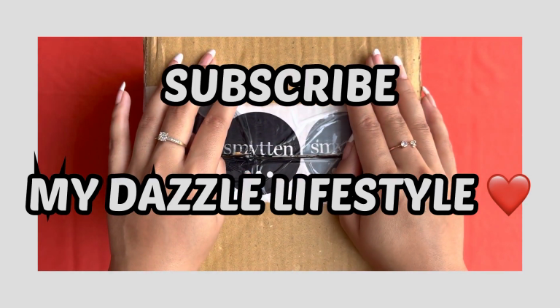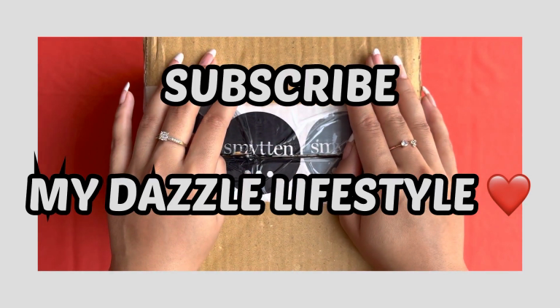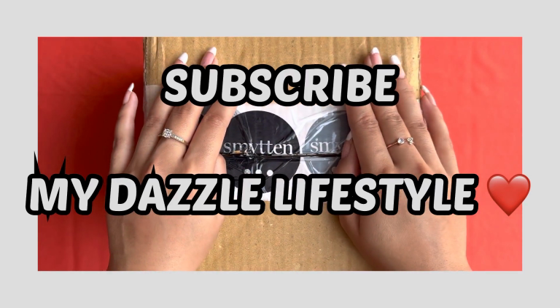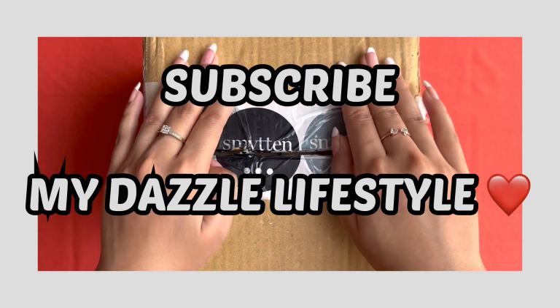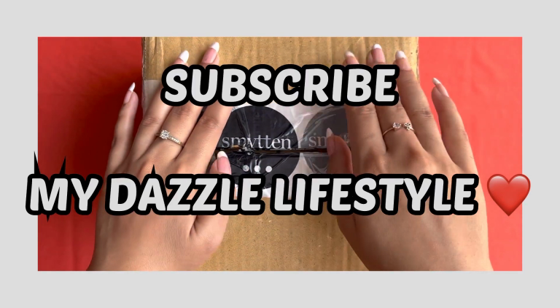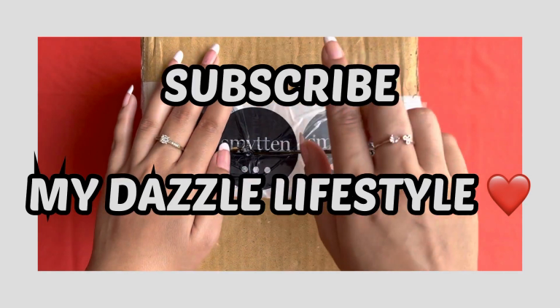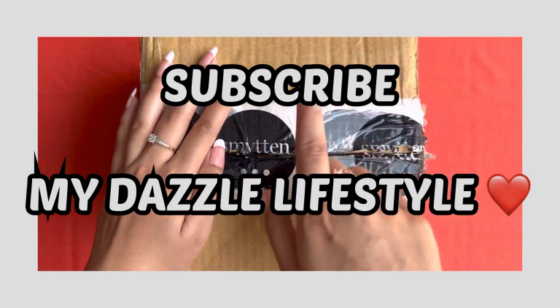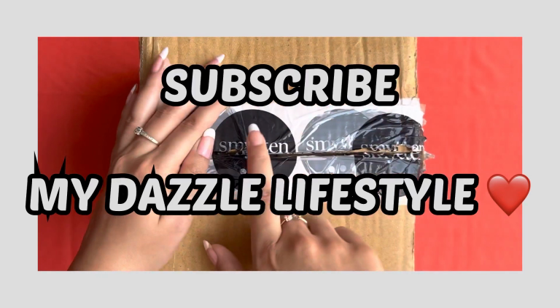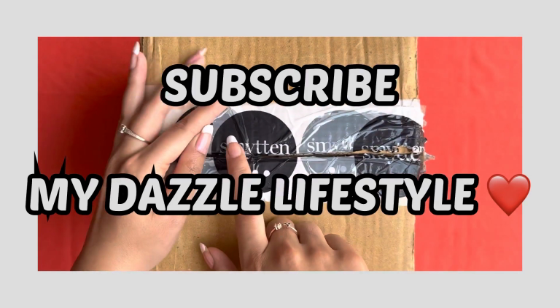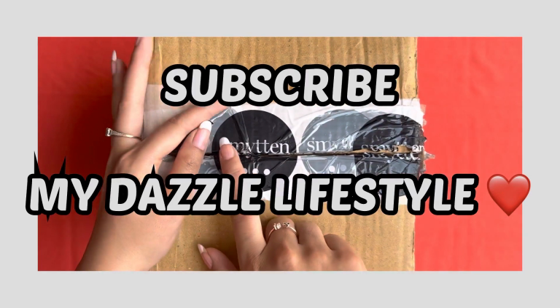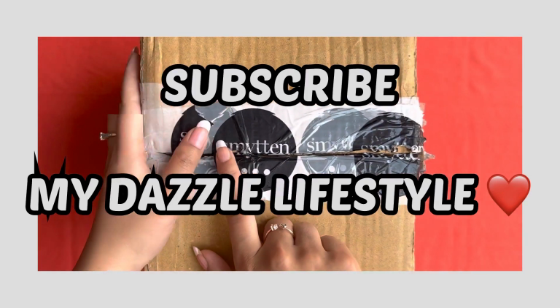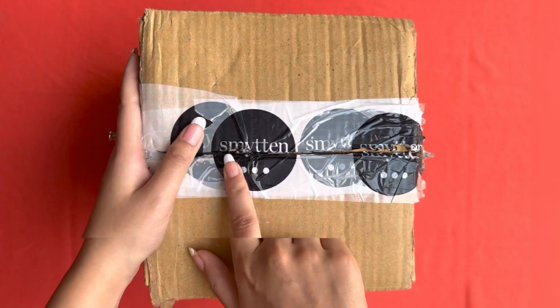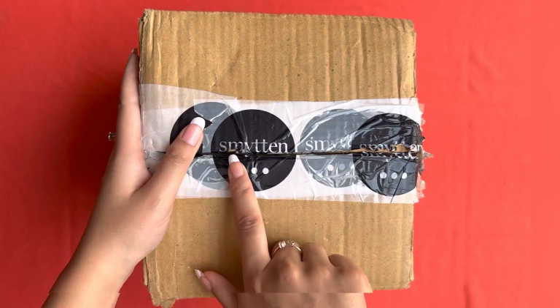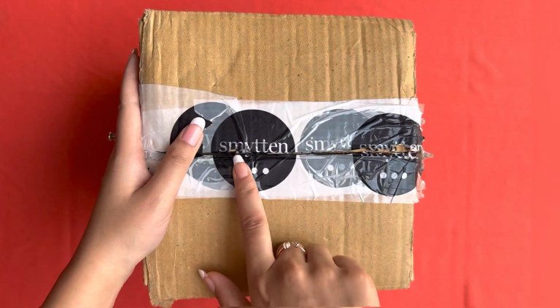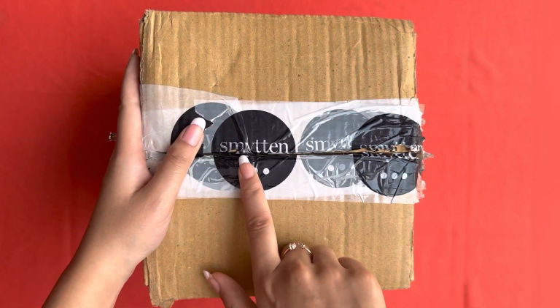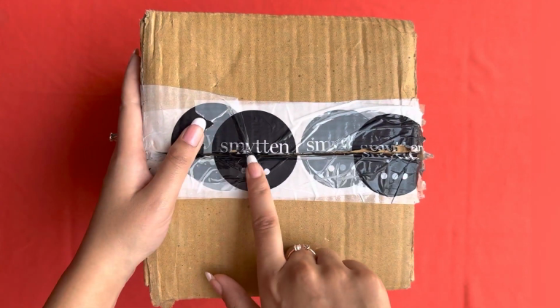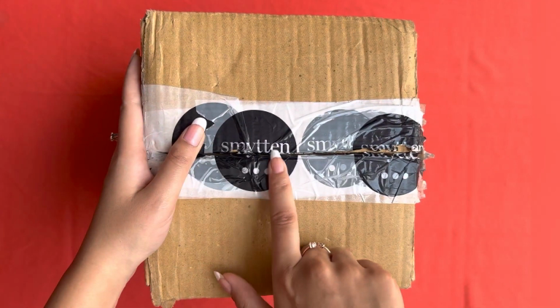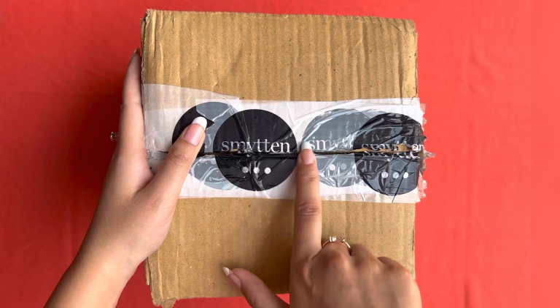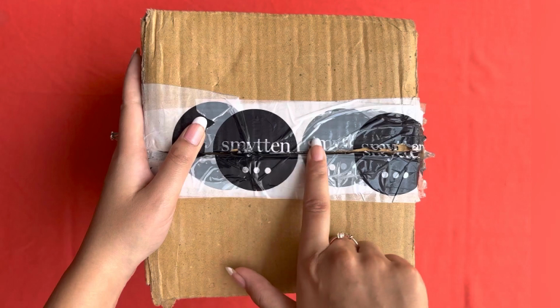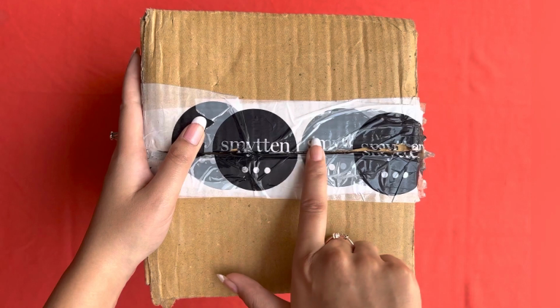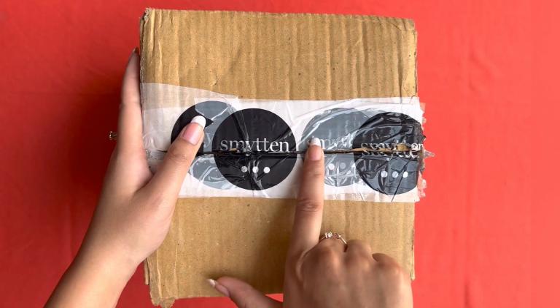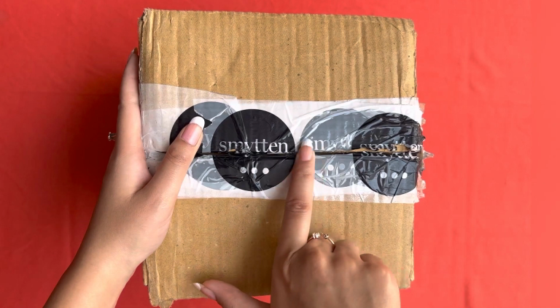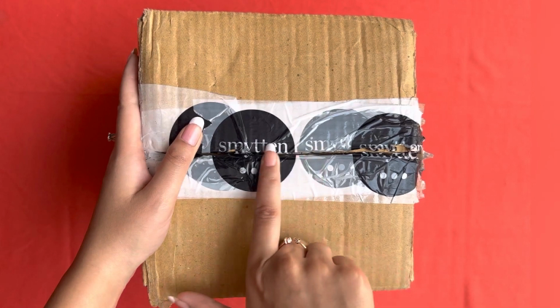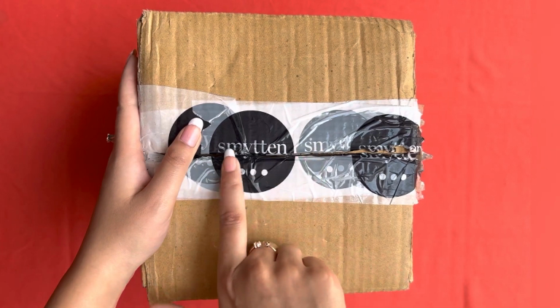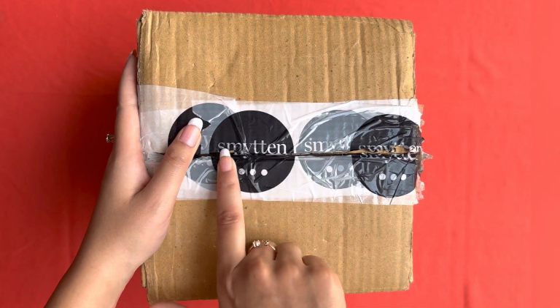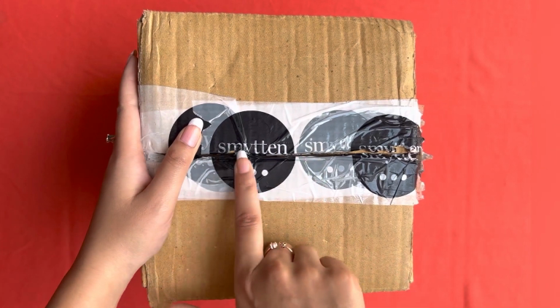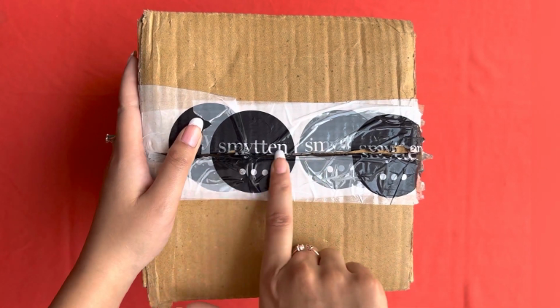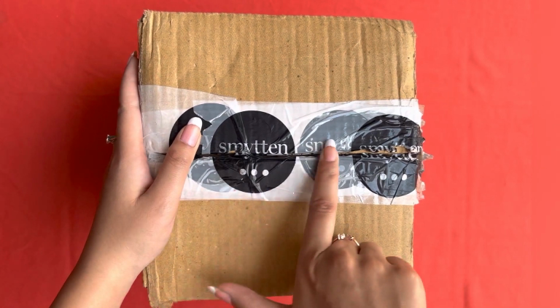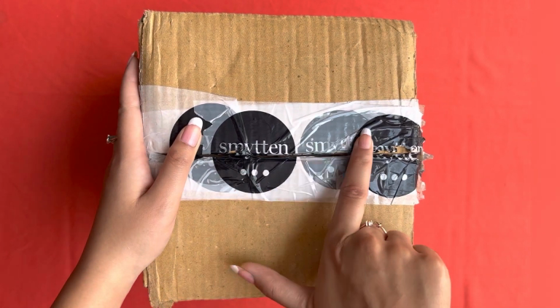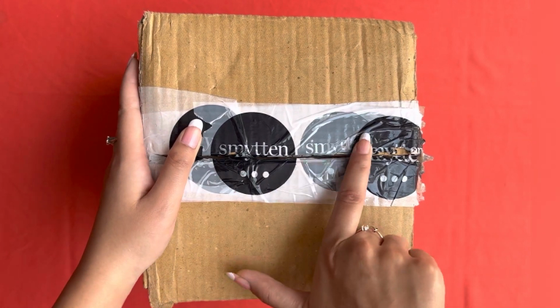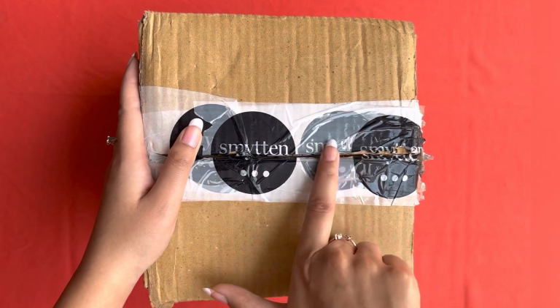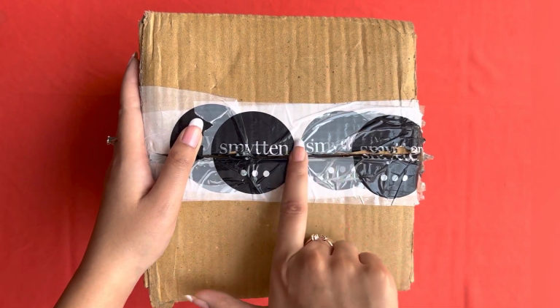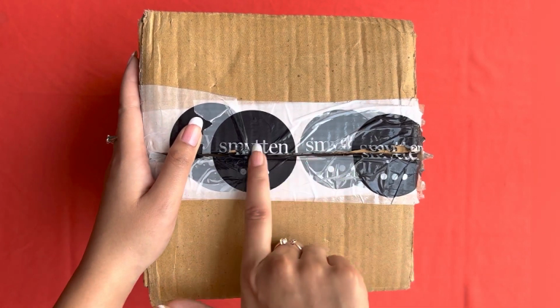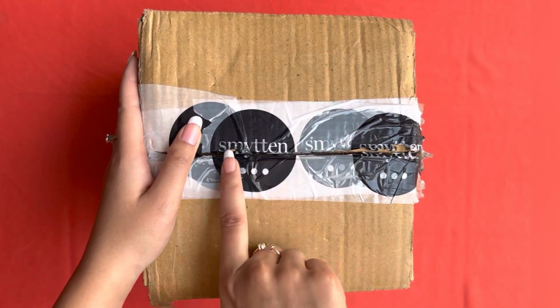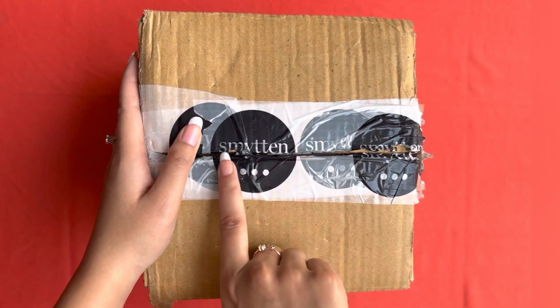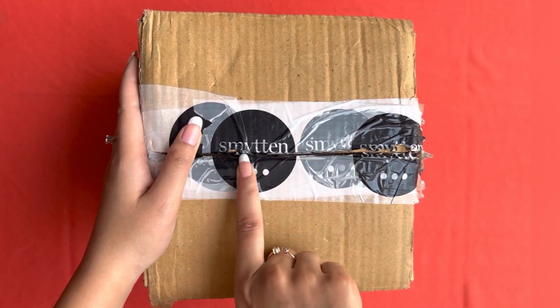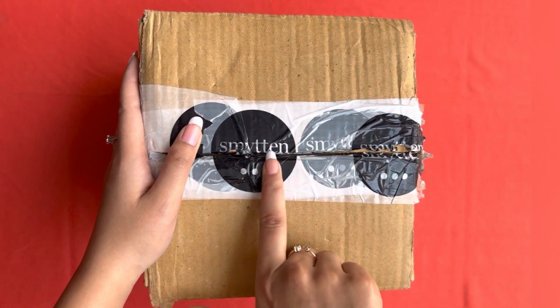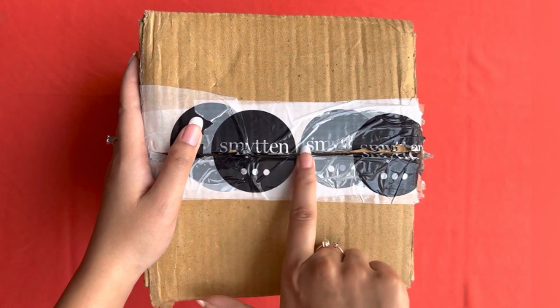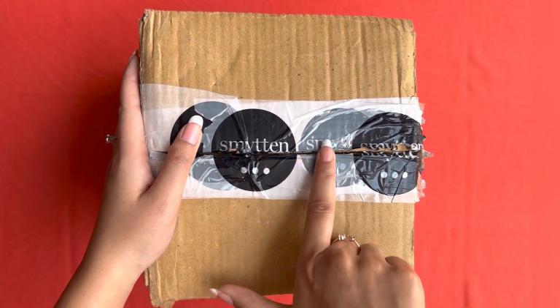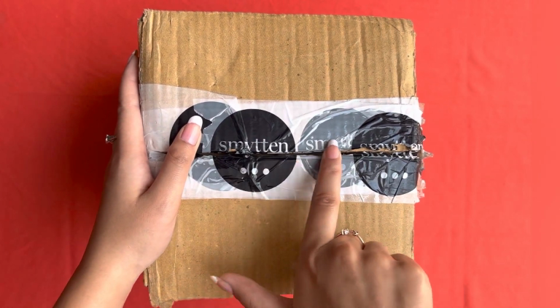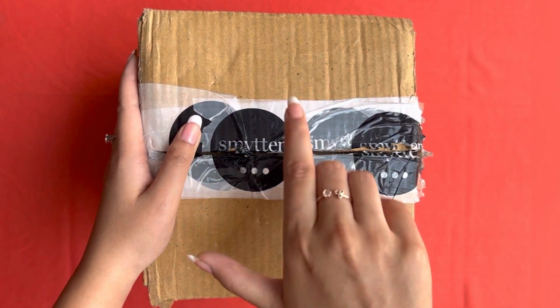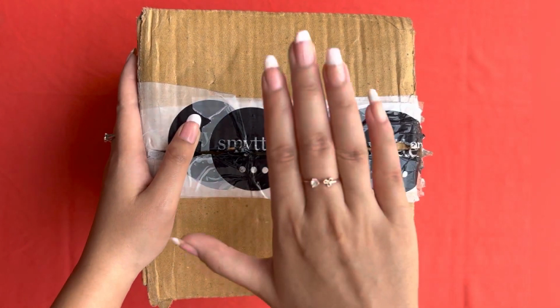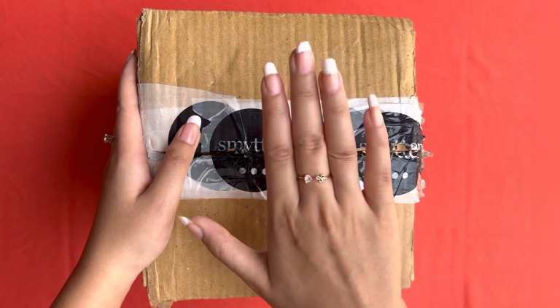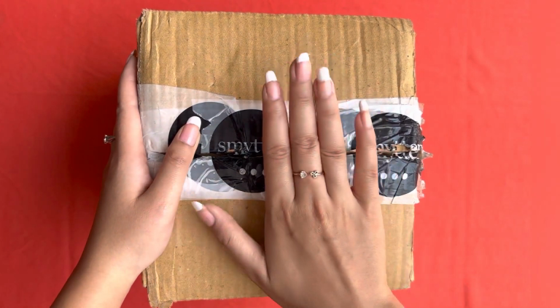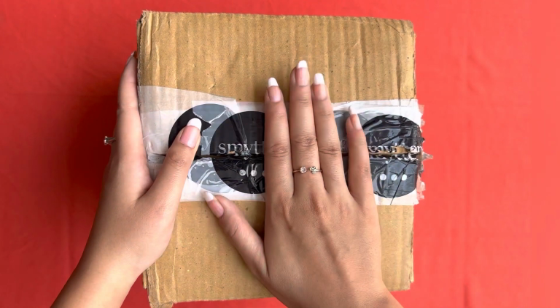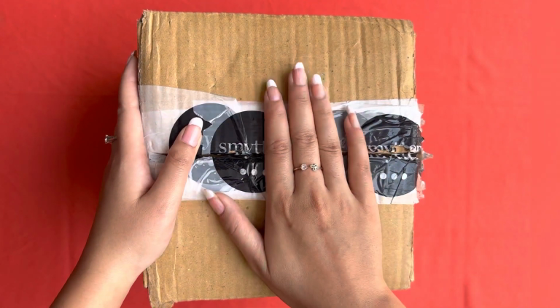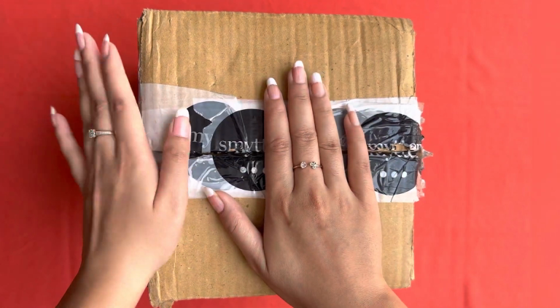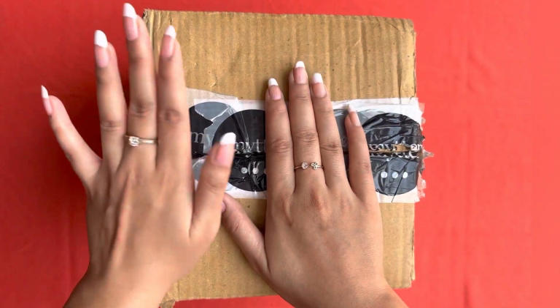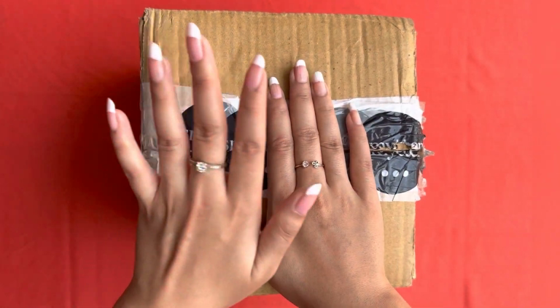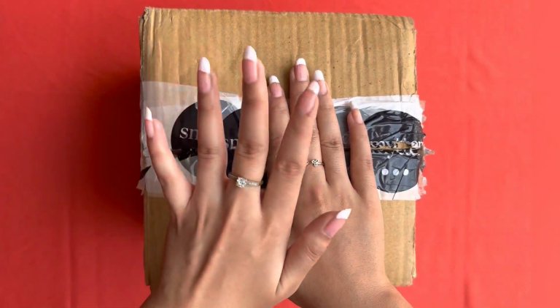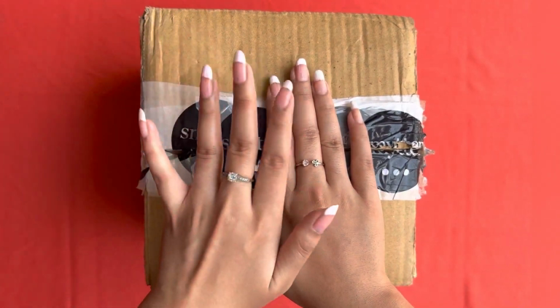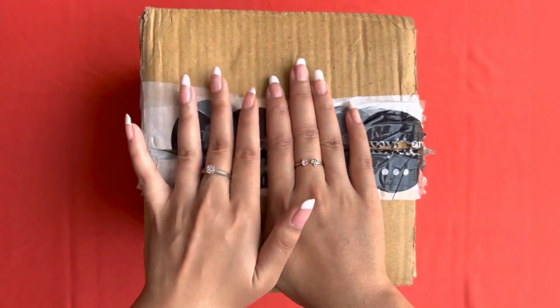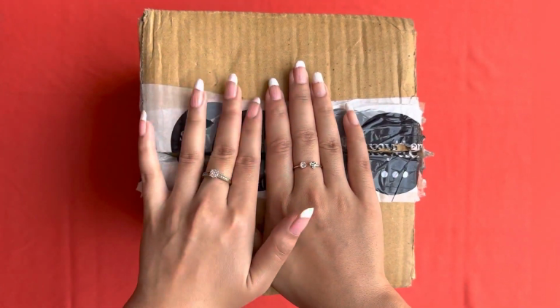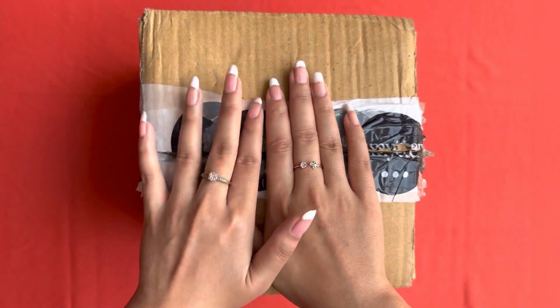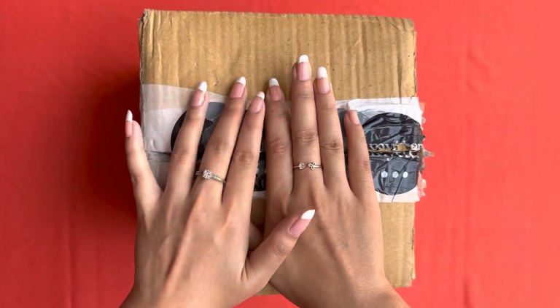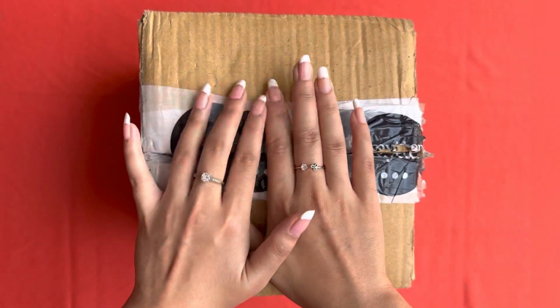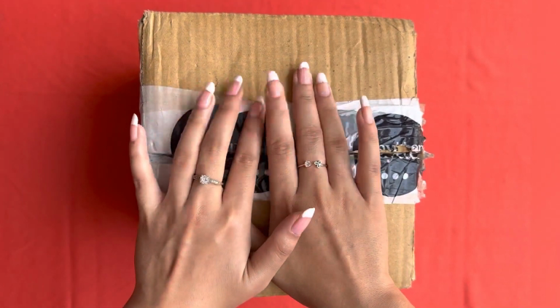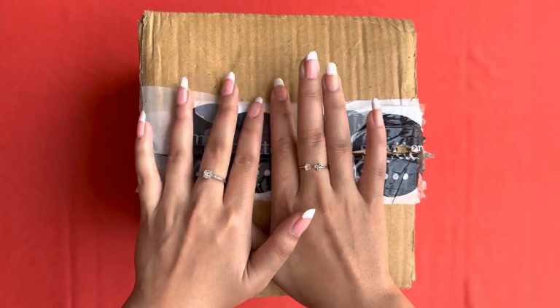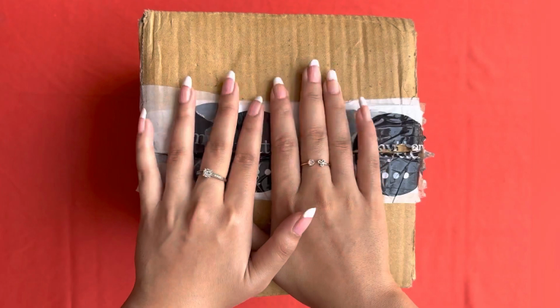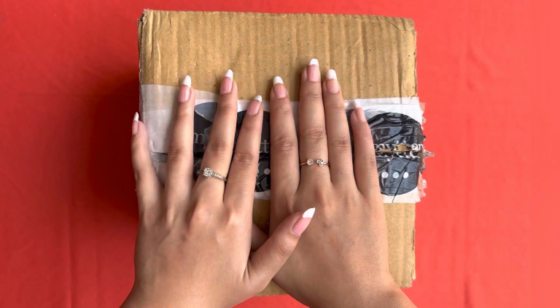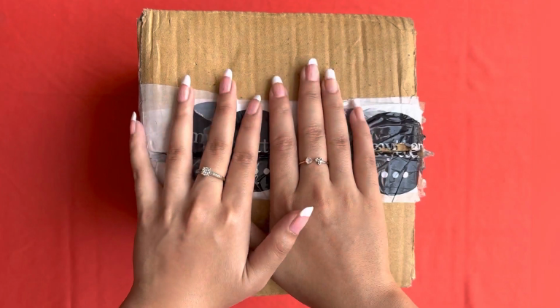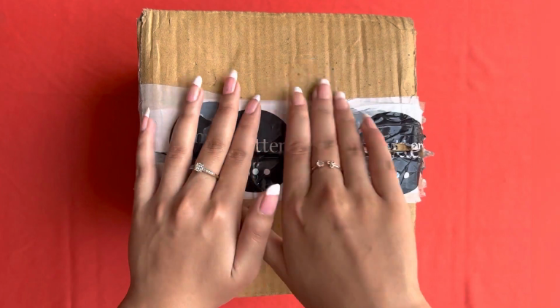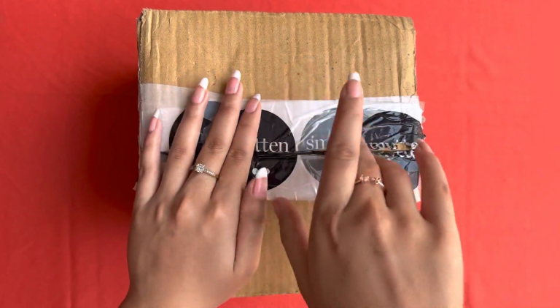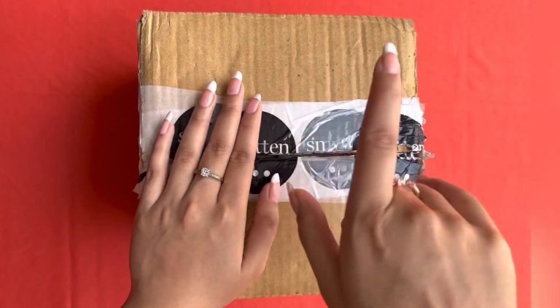So guys, in today's video I am going to share my Smithin box. Smithin, you know, summer box — they launched a thing.